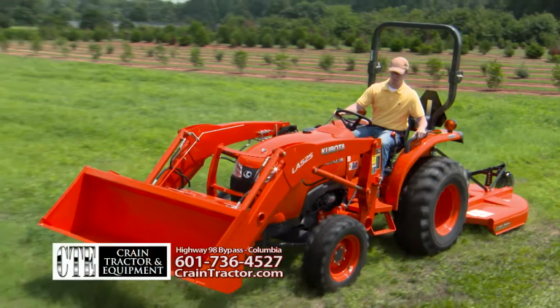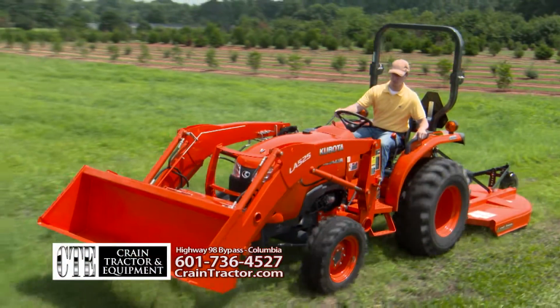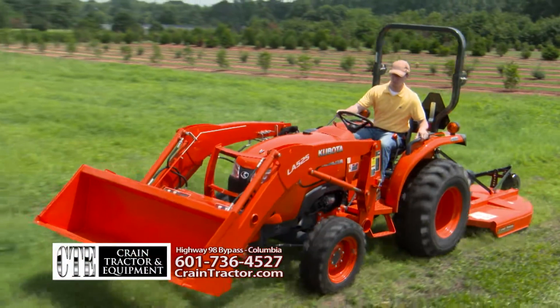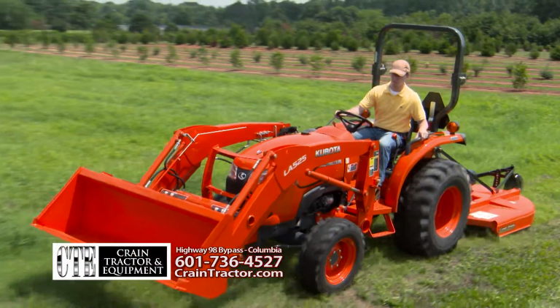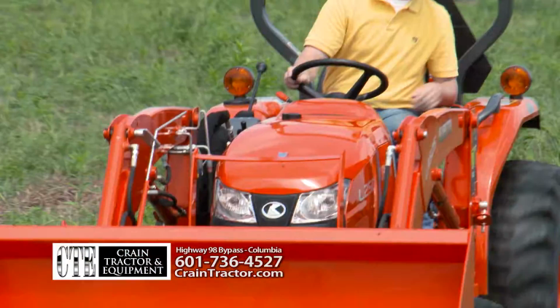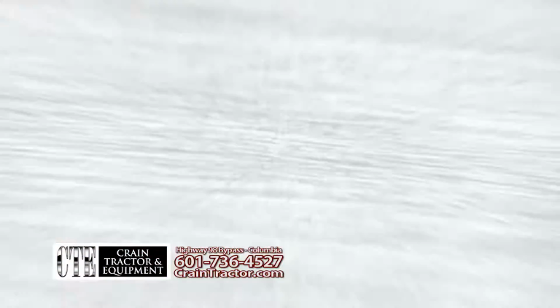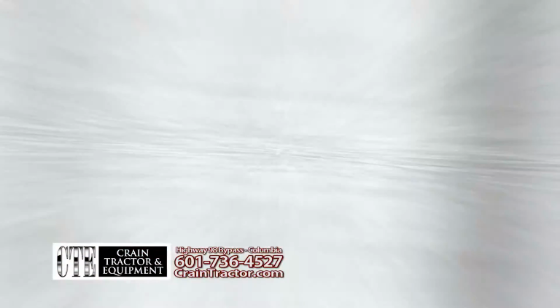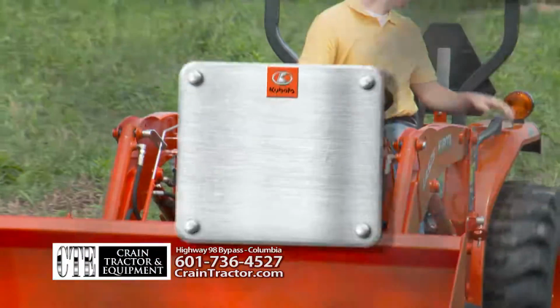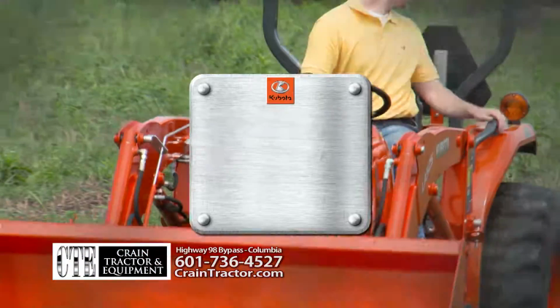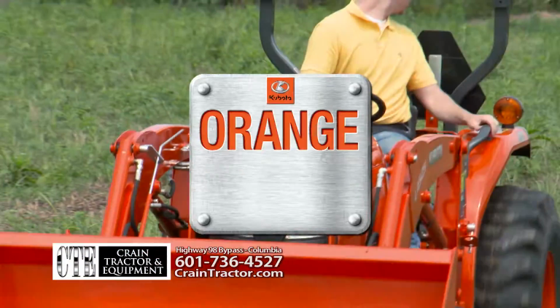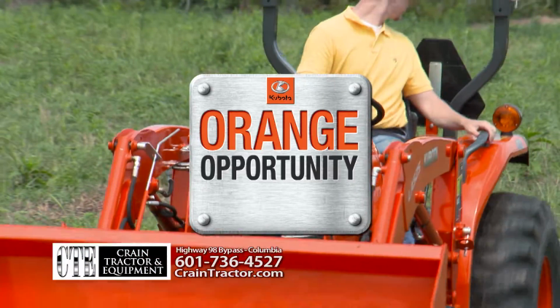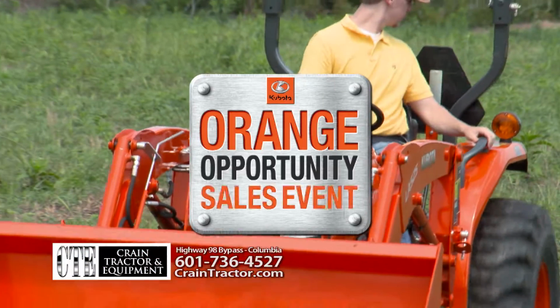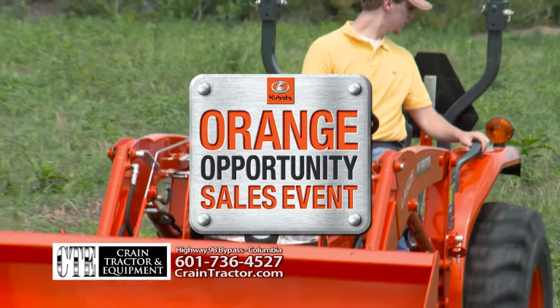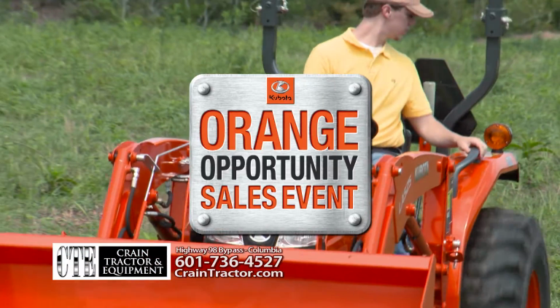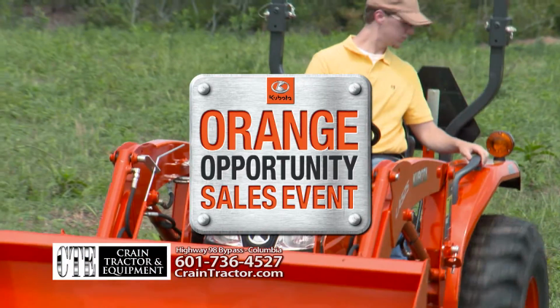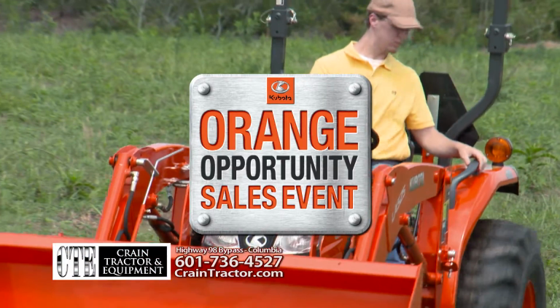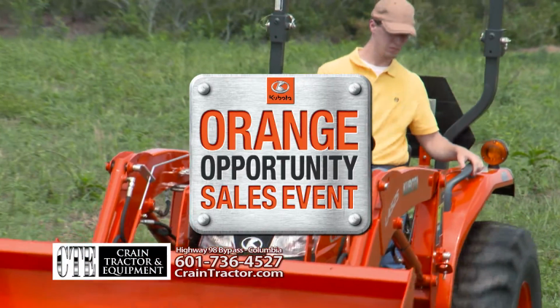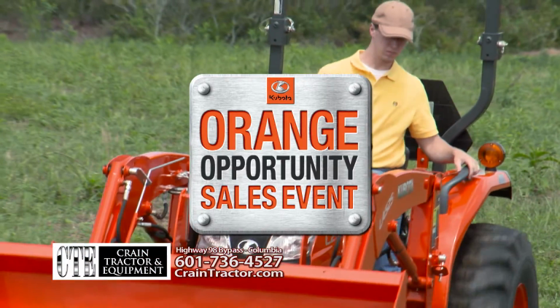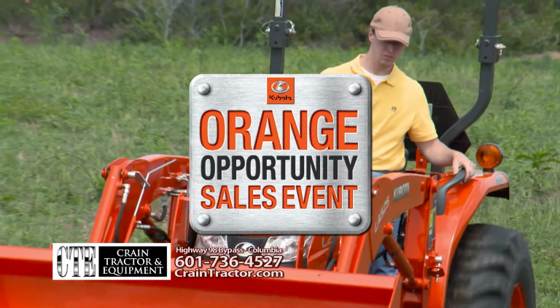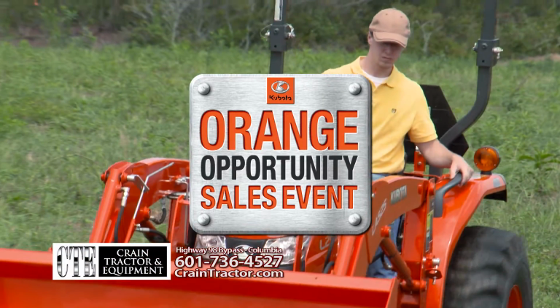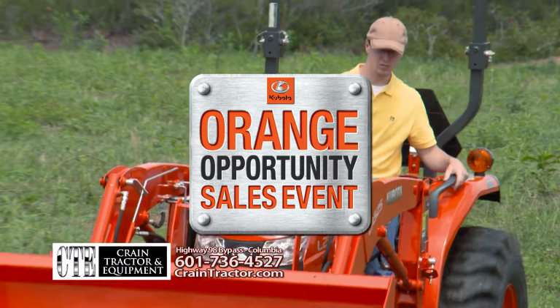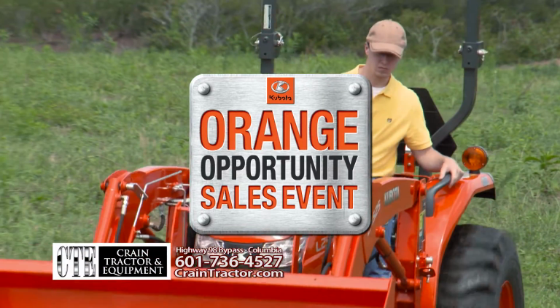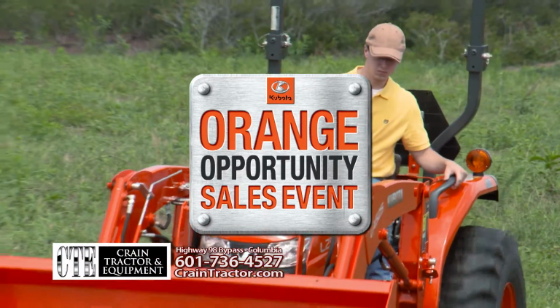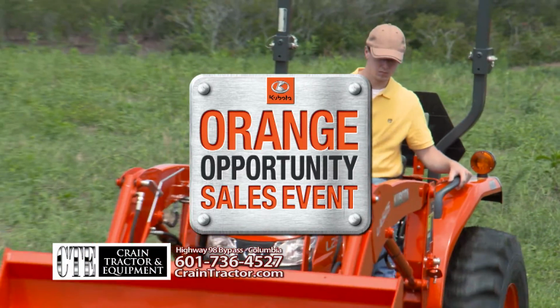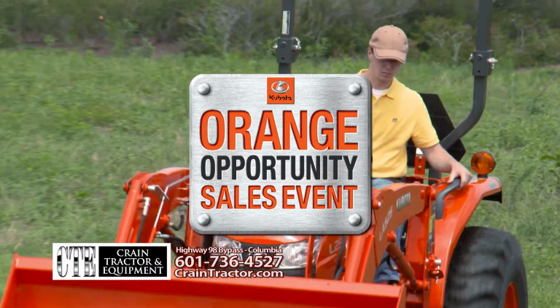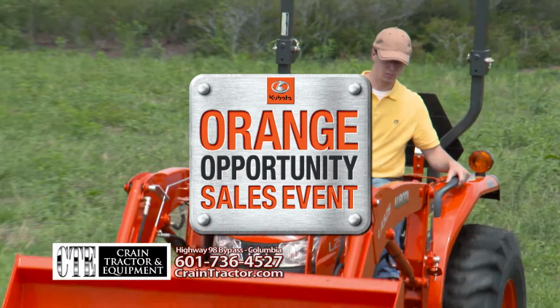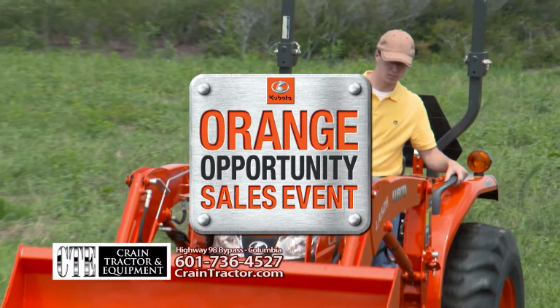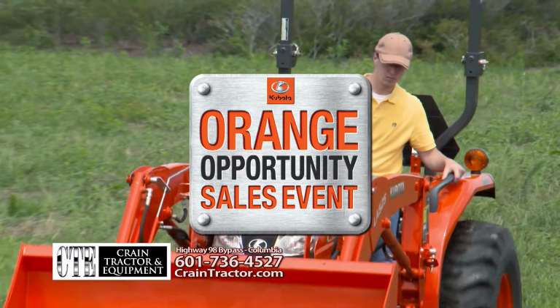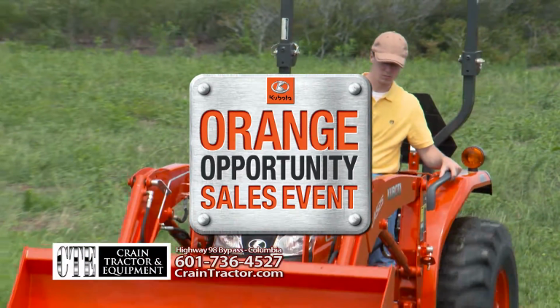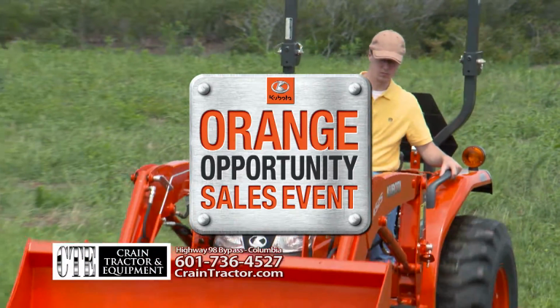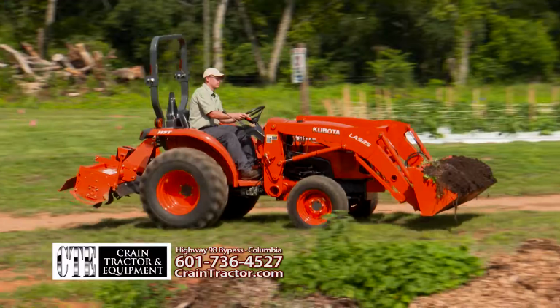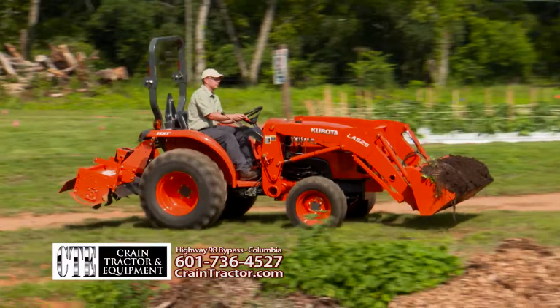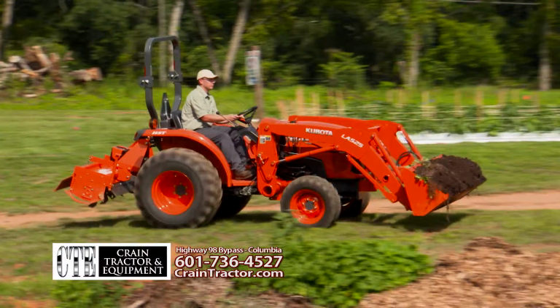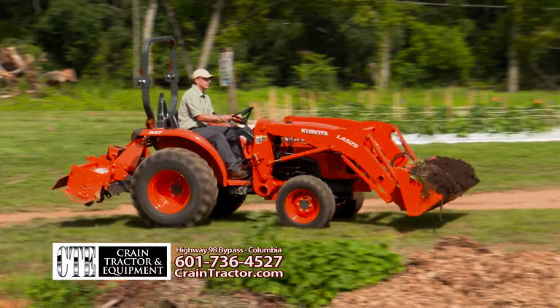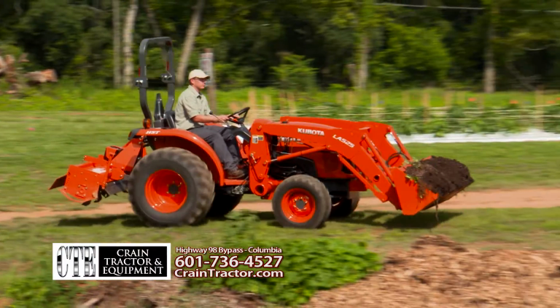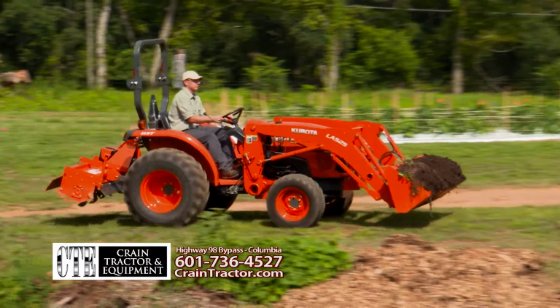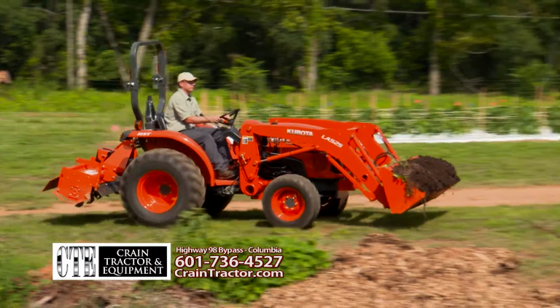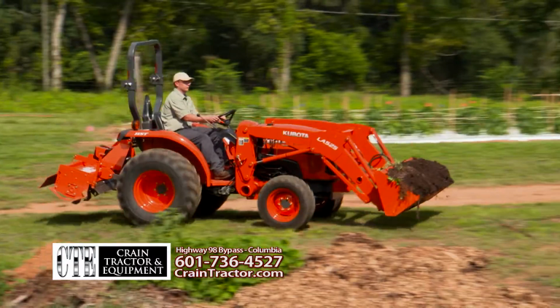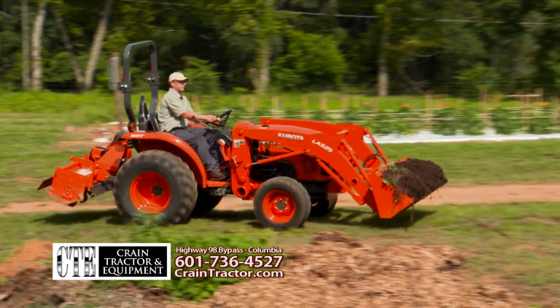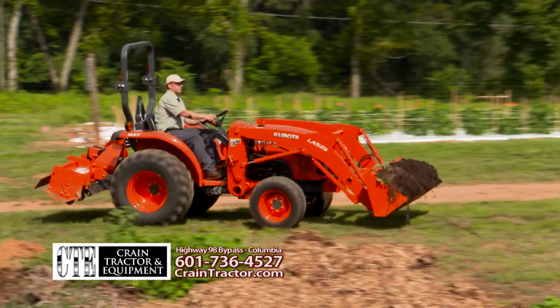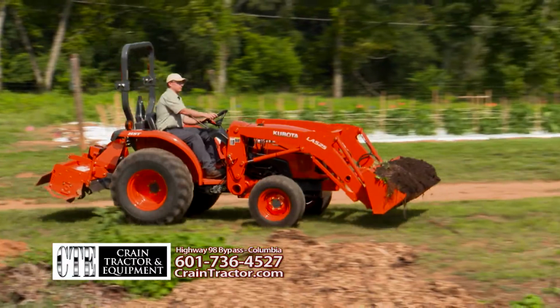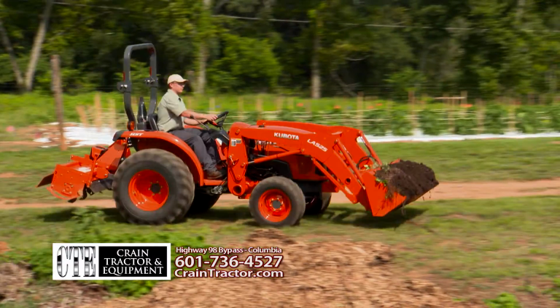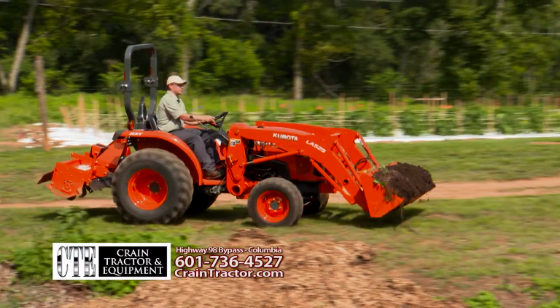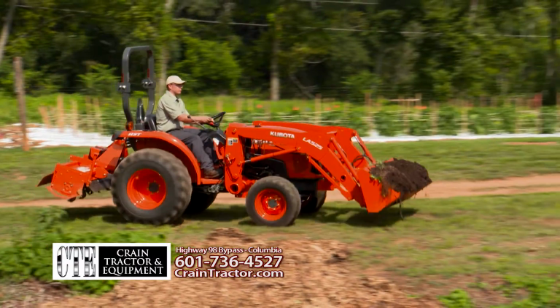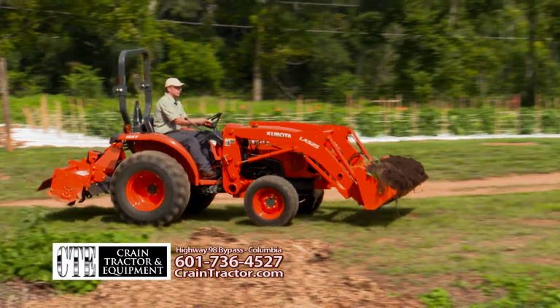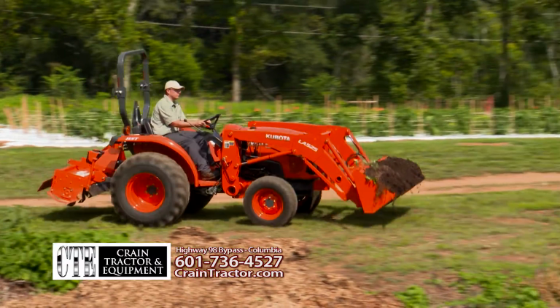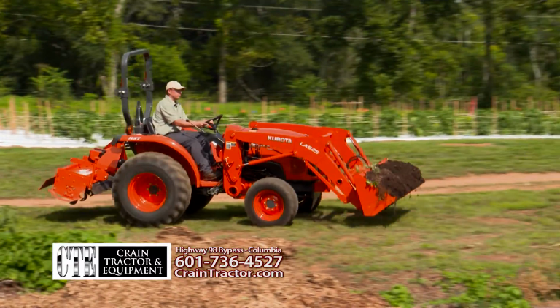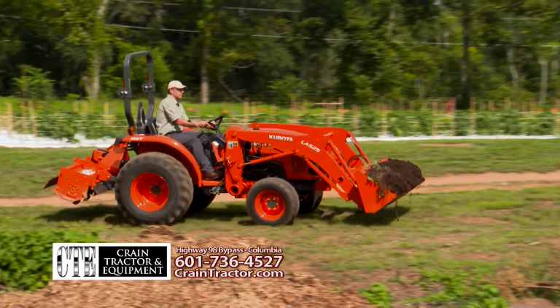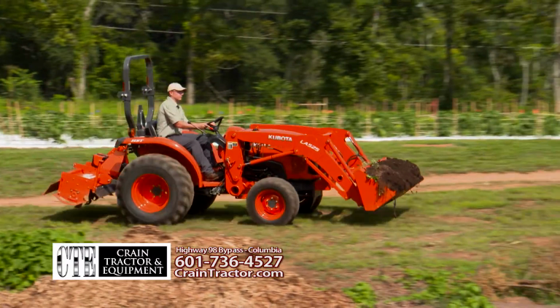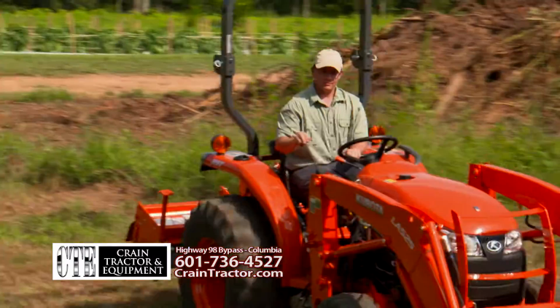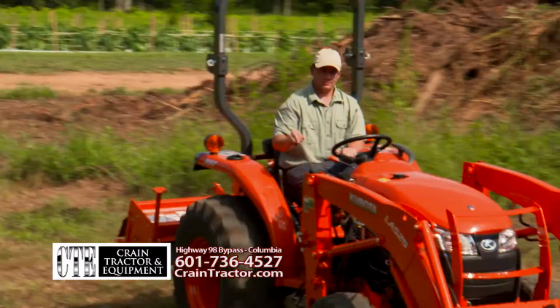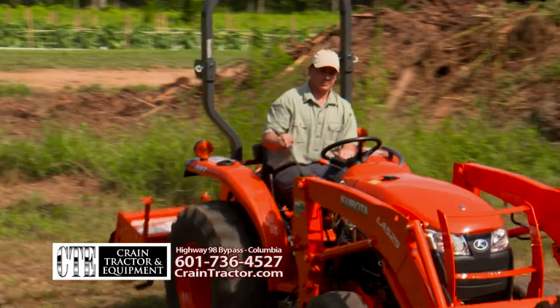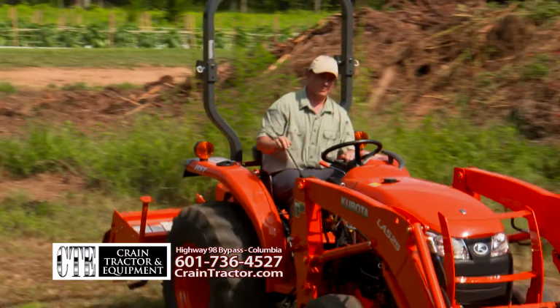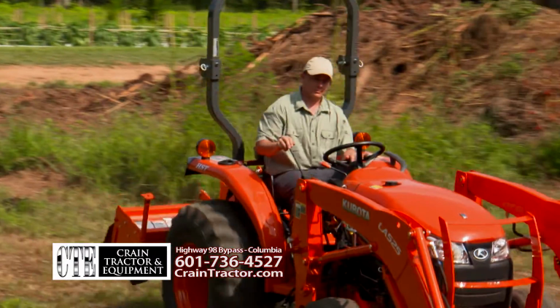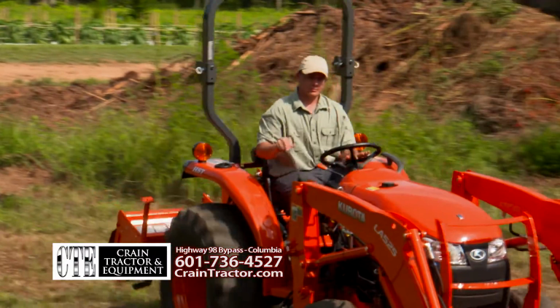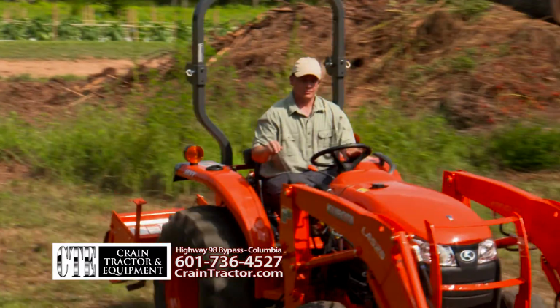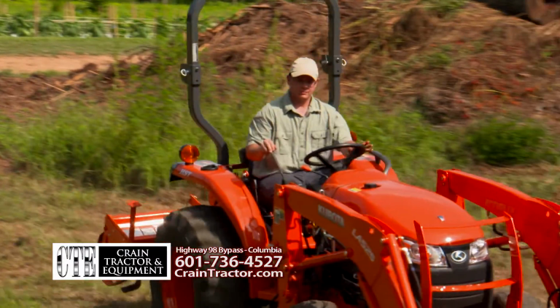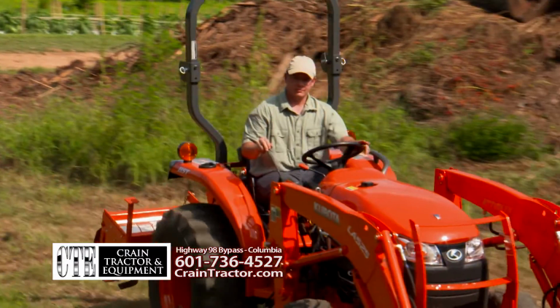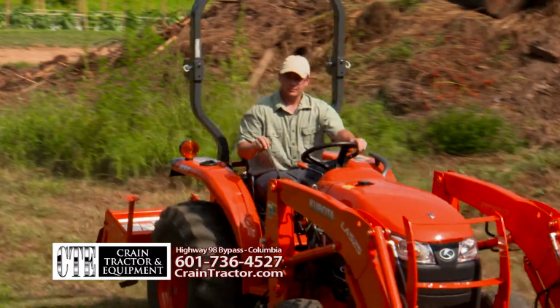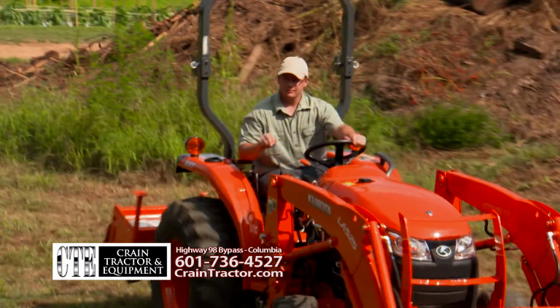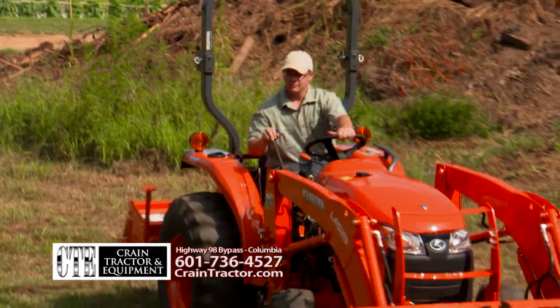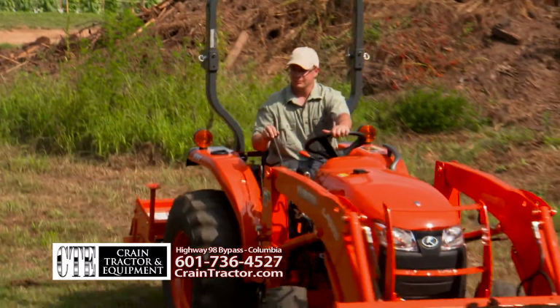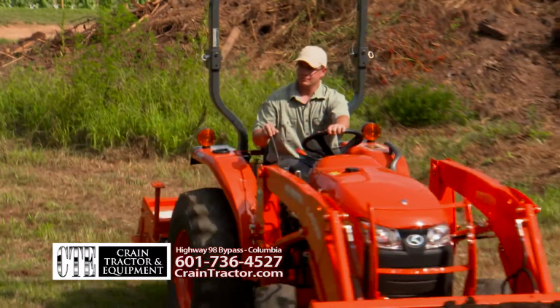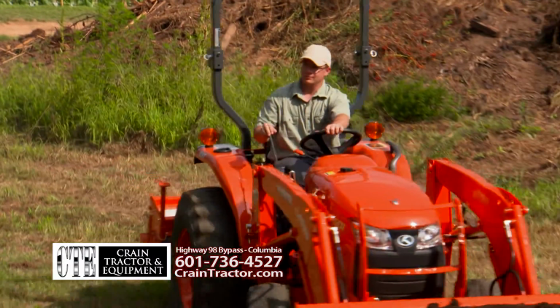Kubota's Orange Opportunity sales event is going on now at your local Kubota dealer. Get the tractor you need to tackle the tough jobs on your list.